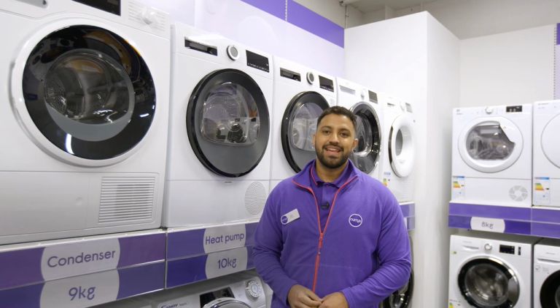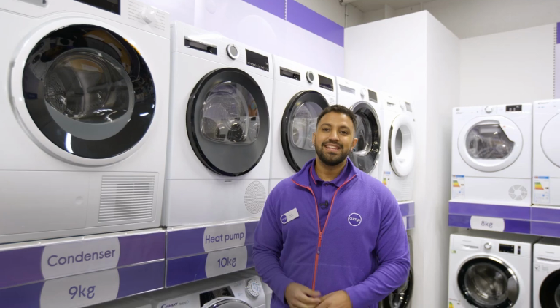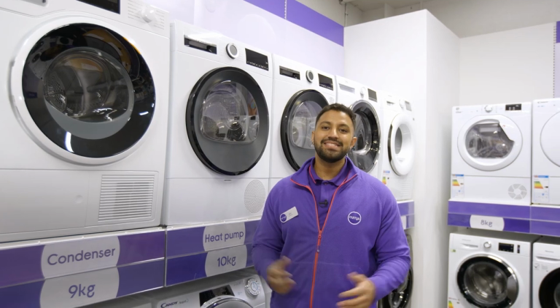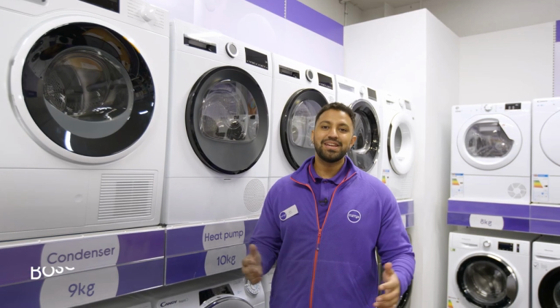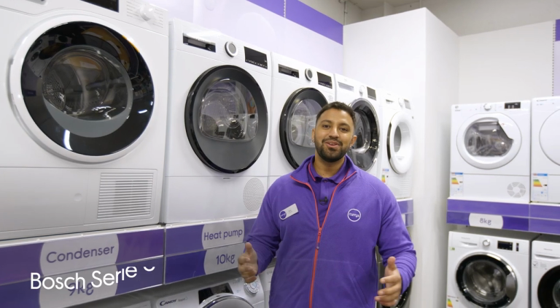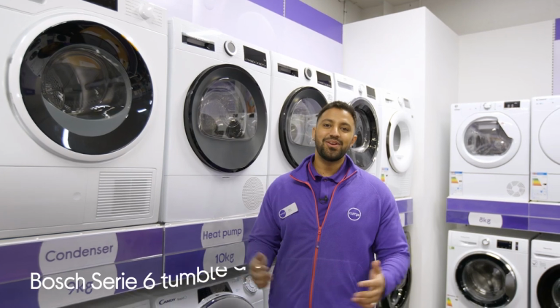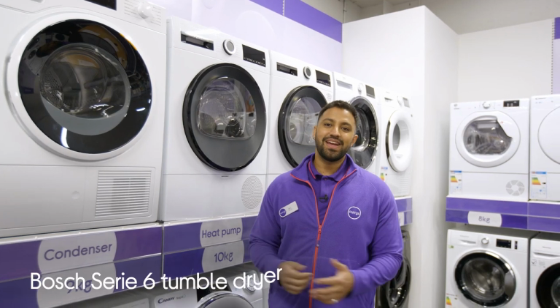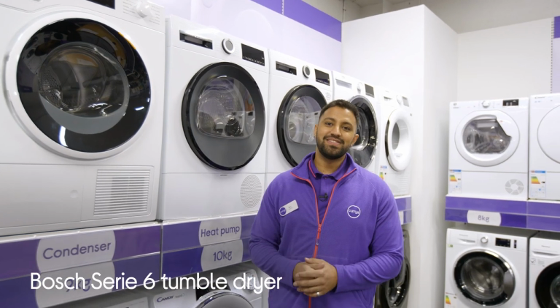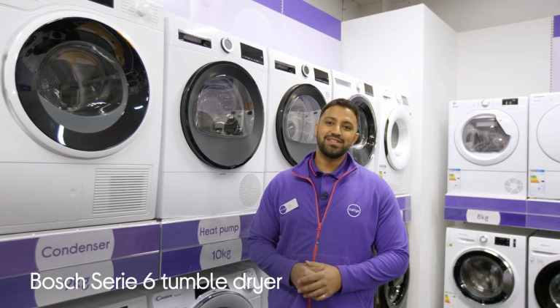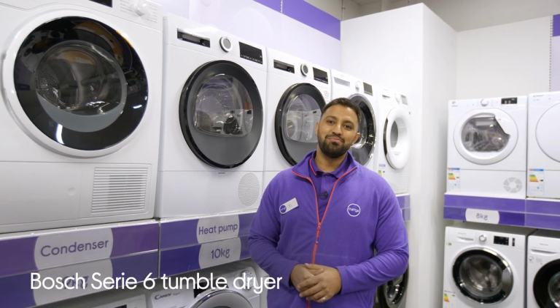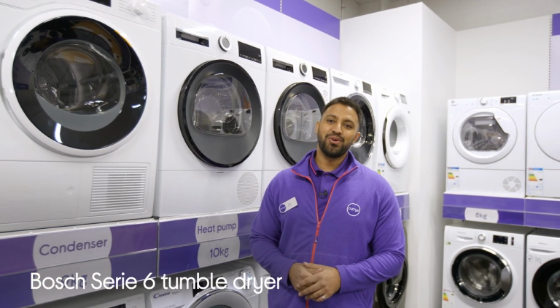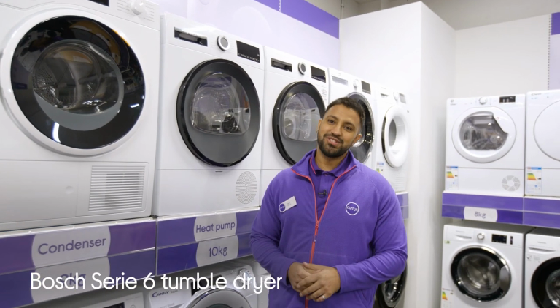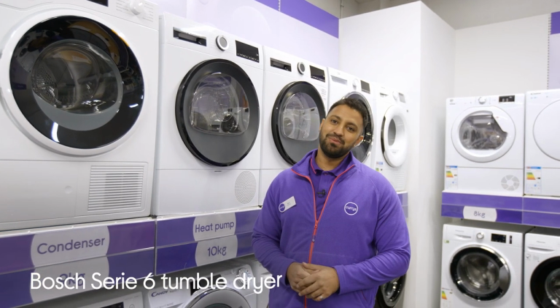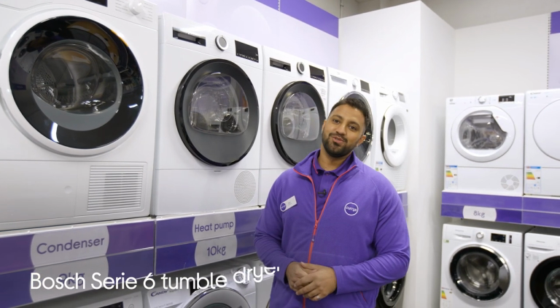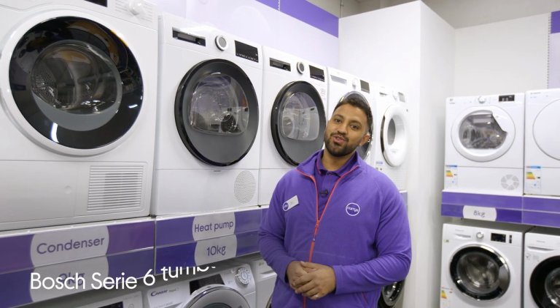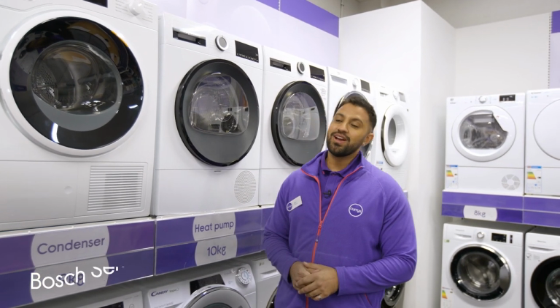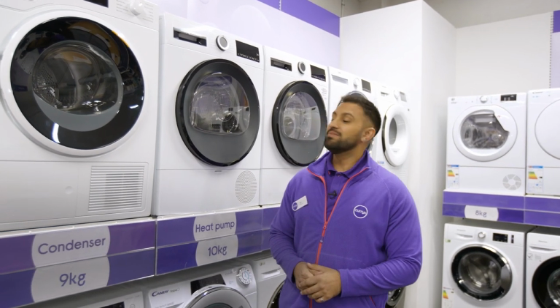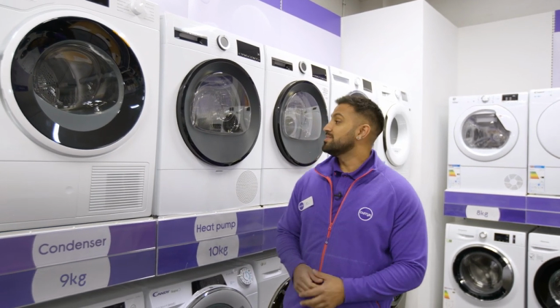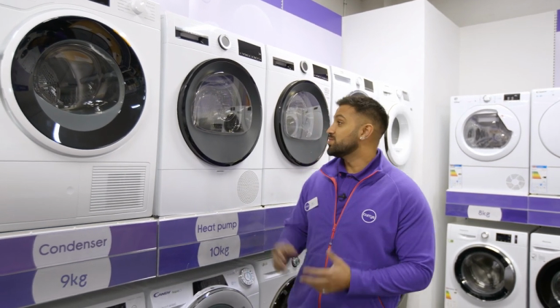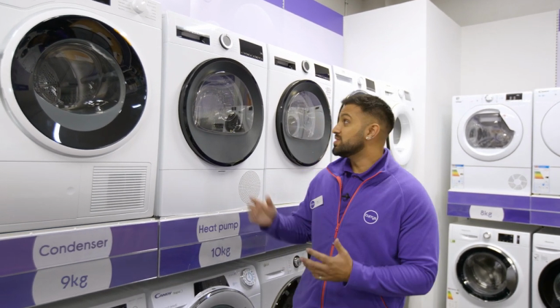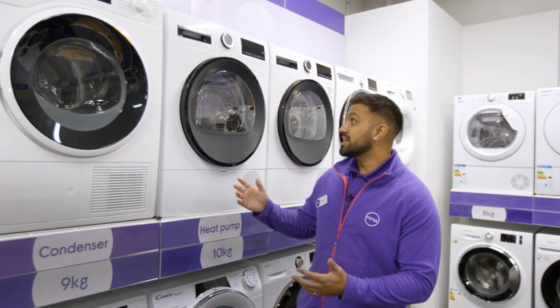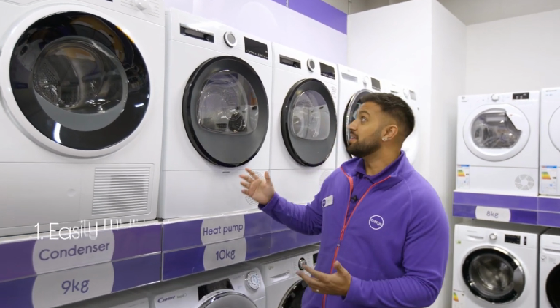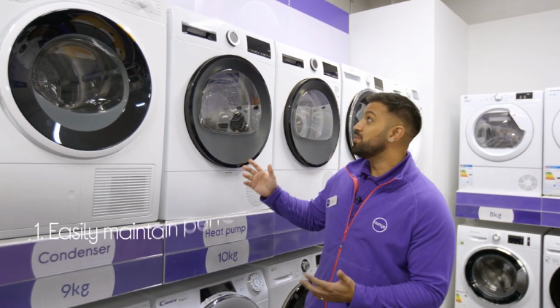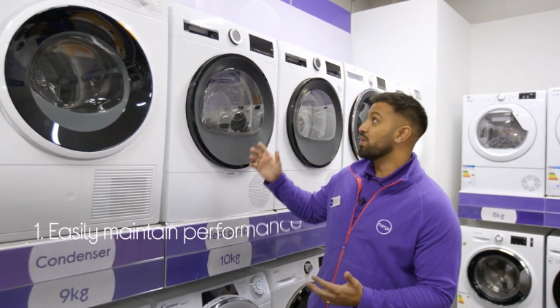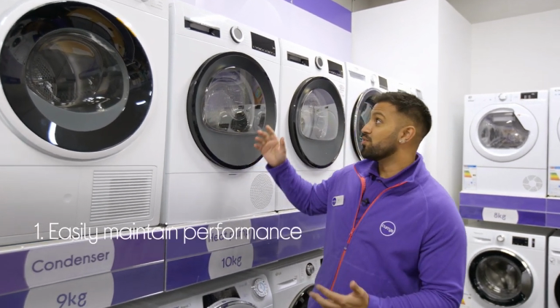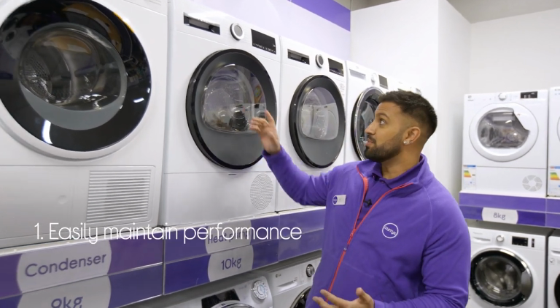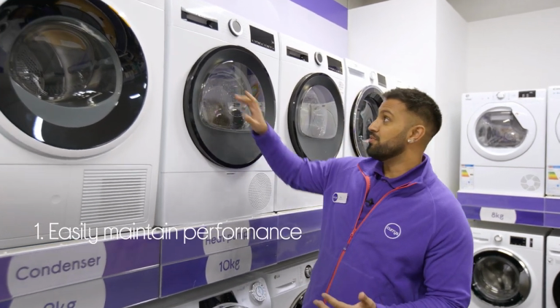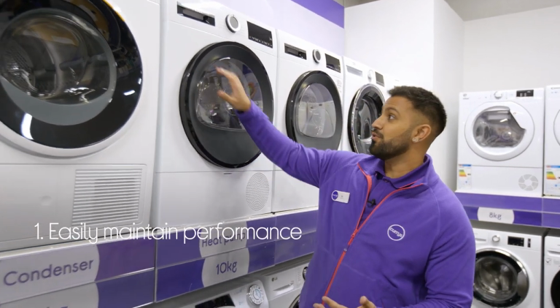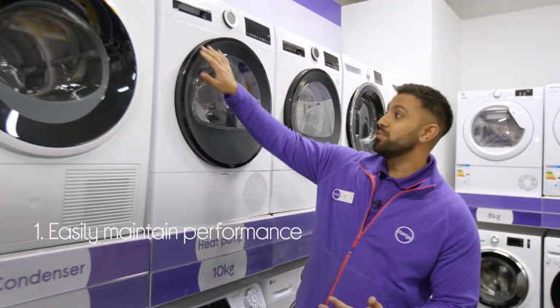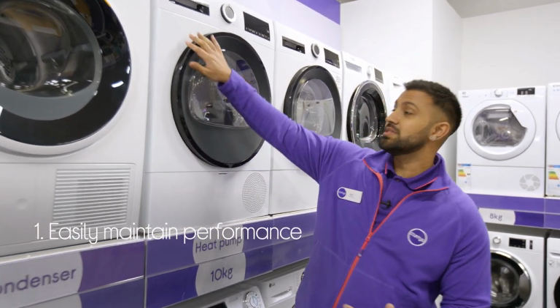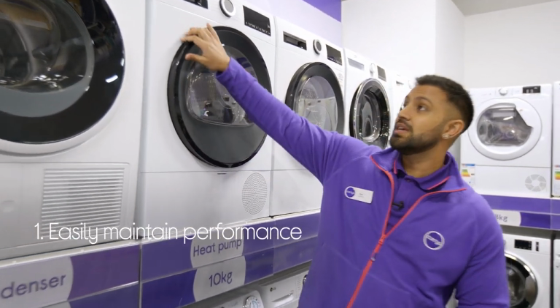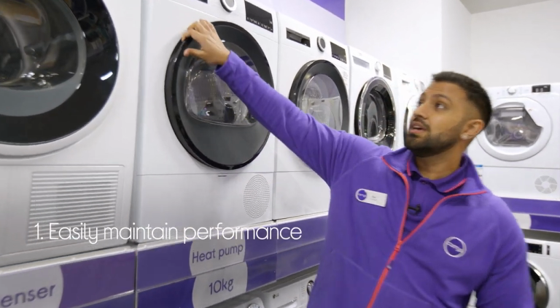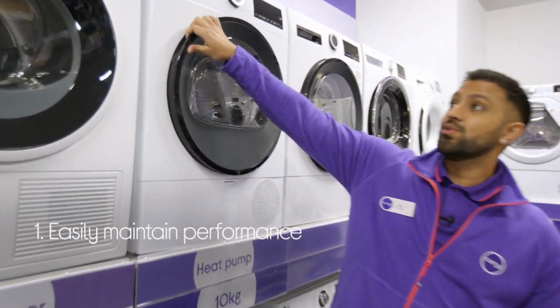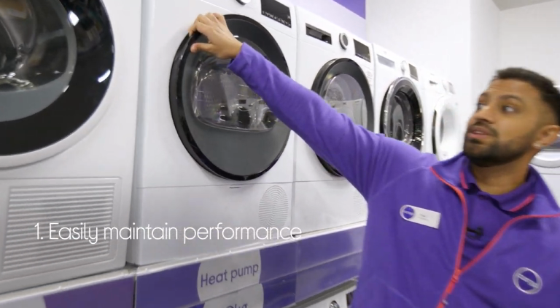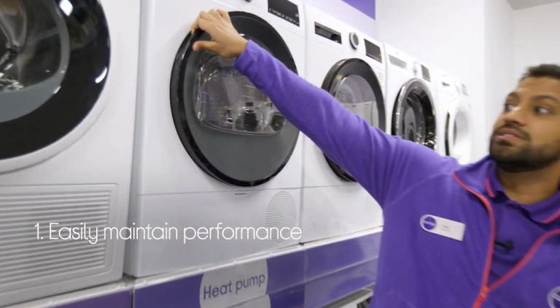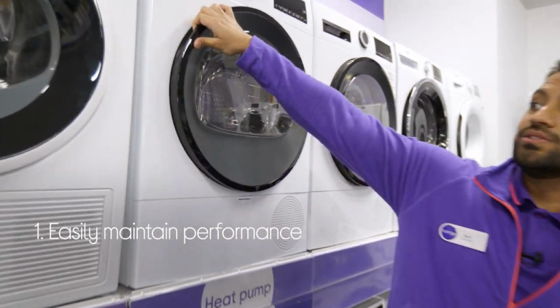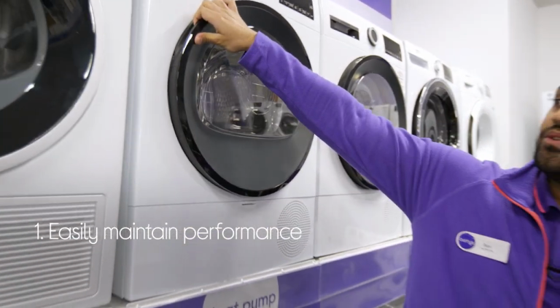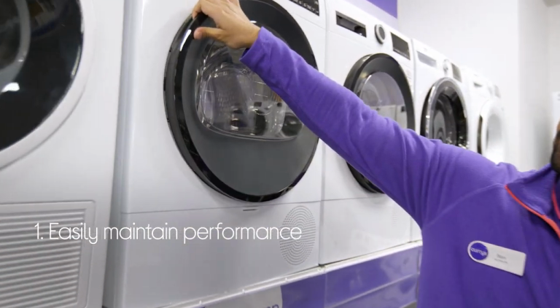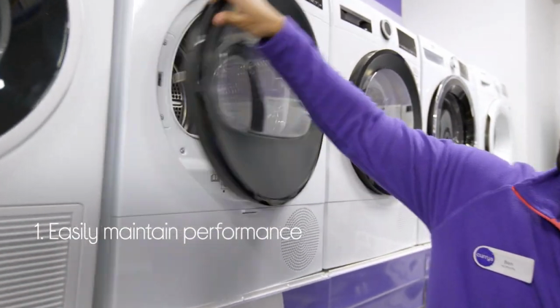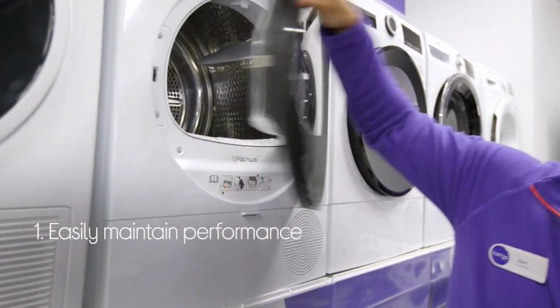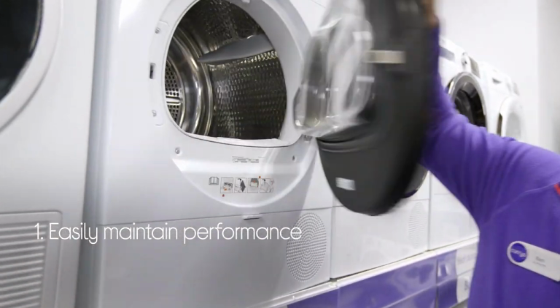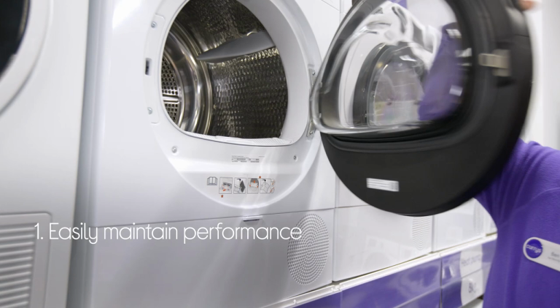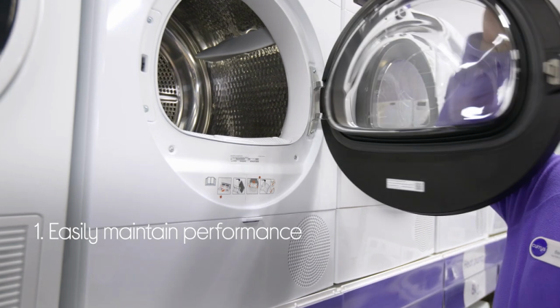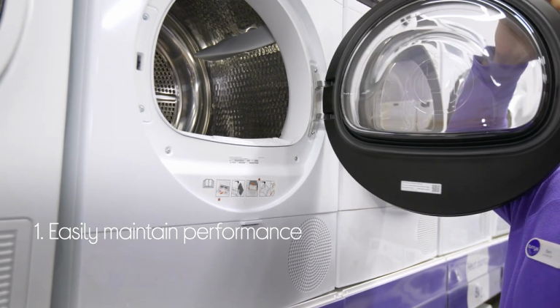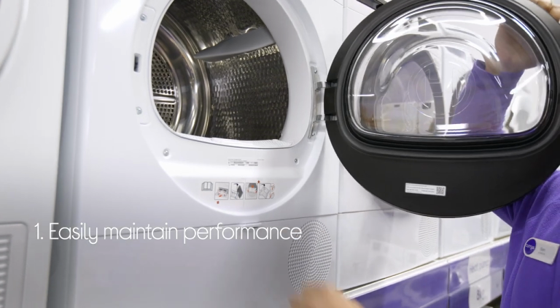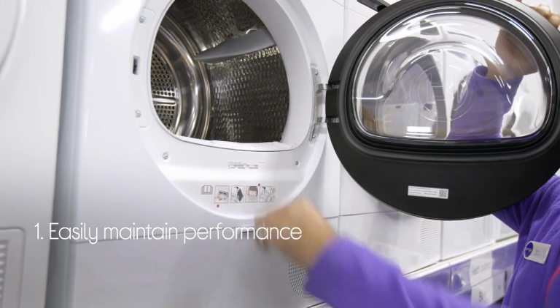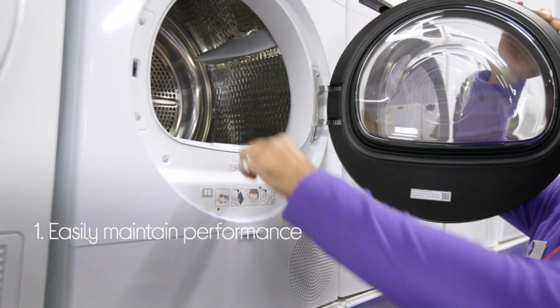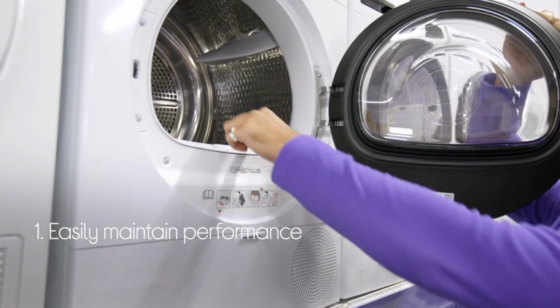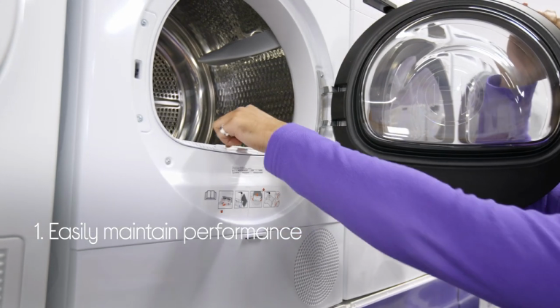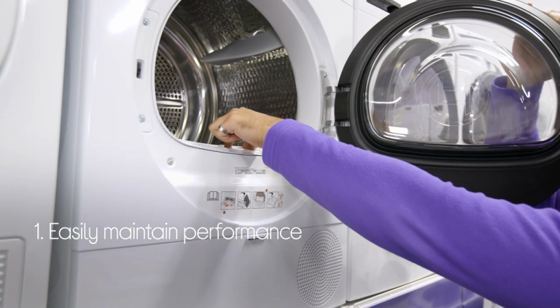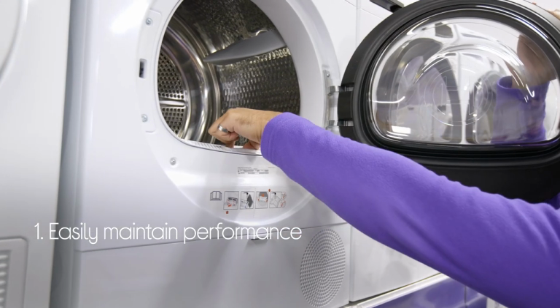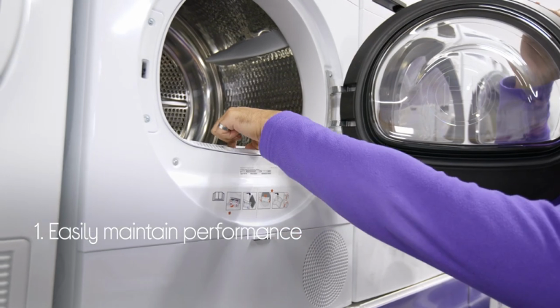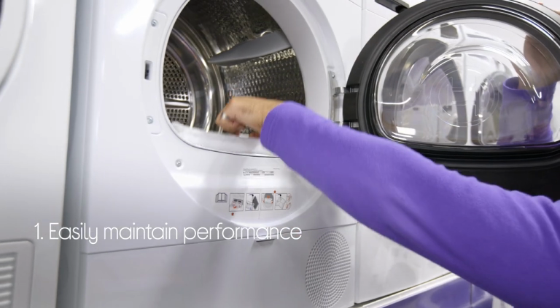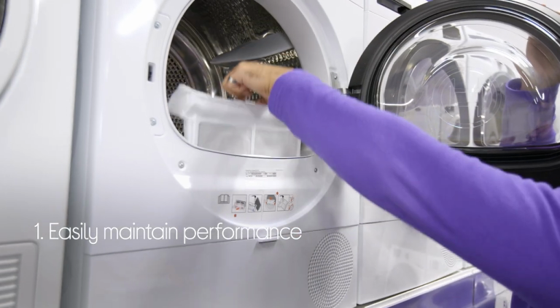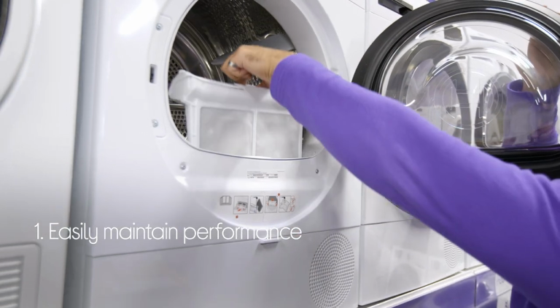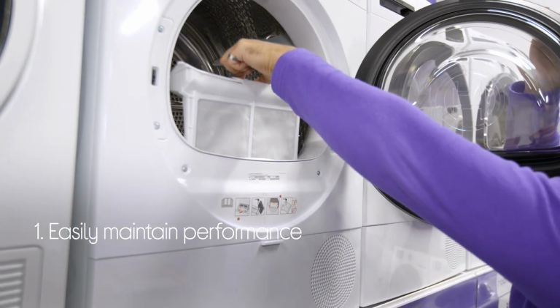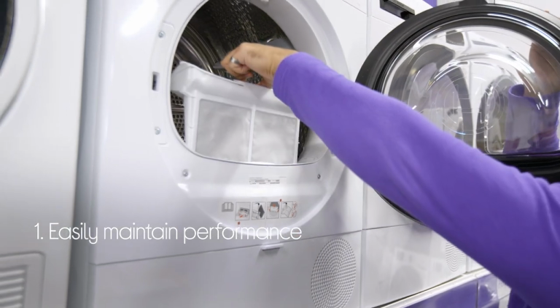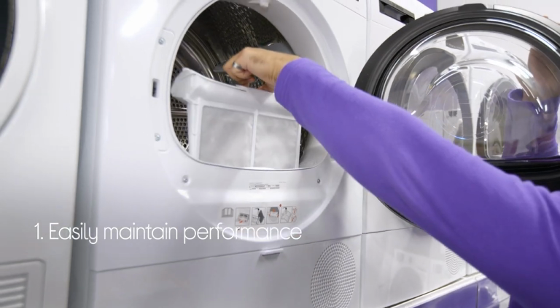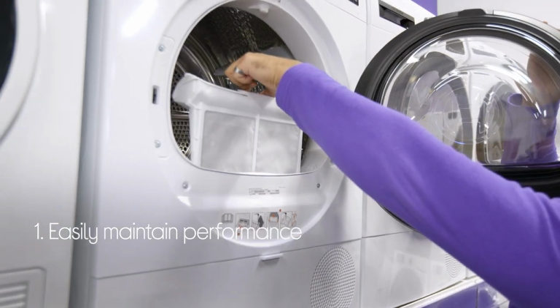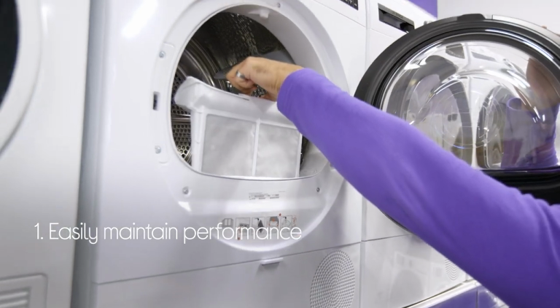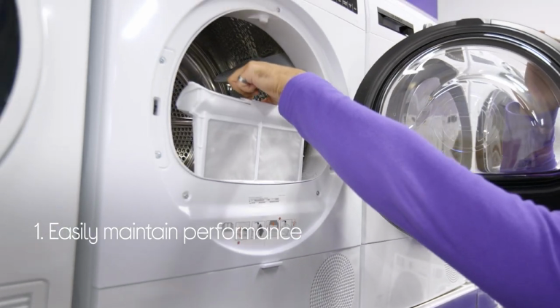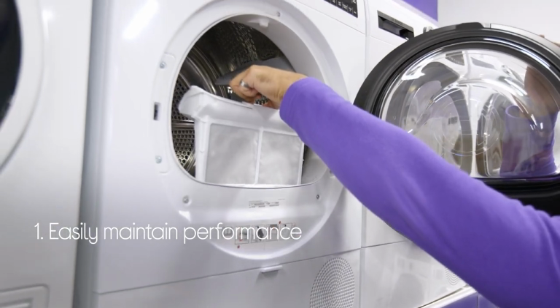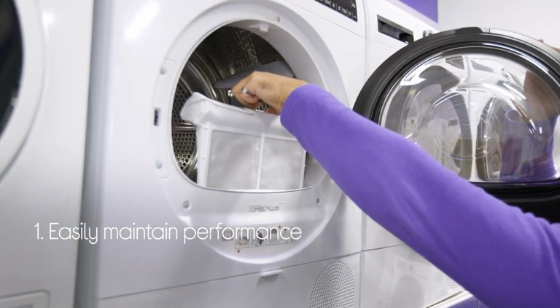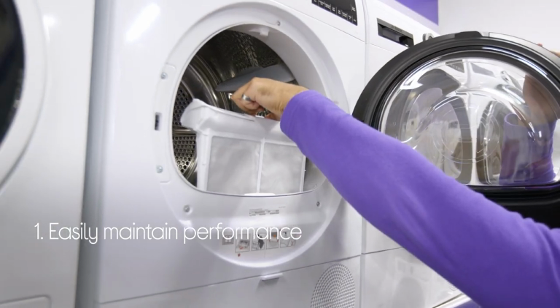Let's take a look at this Bosch tumble dryer. It's always going to give you a great performance. All you need to do is make sure you clear the fluff filter every 20 cycles.